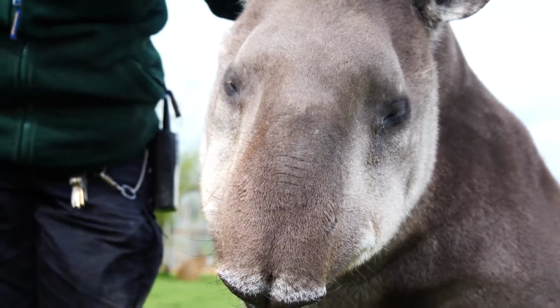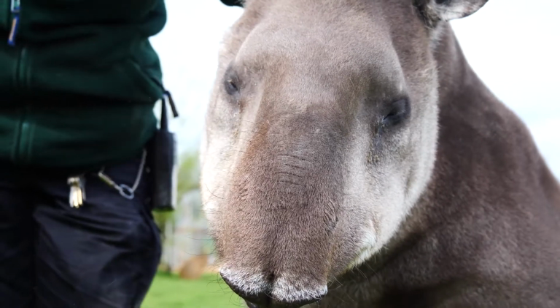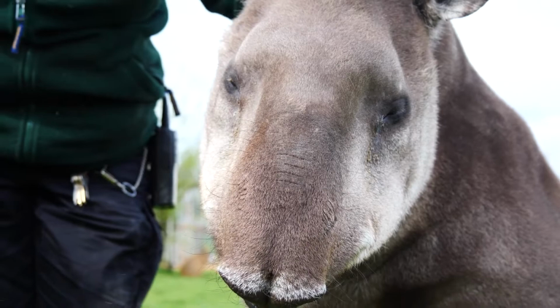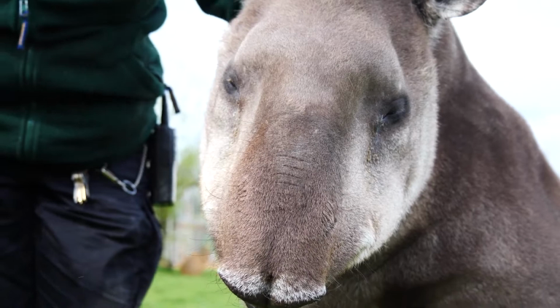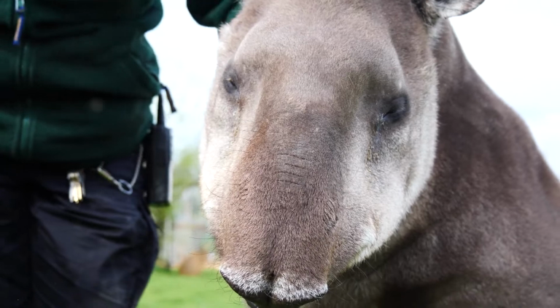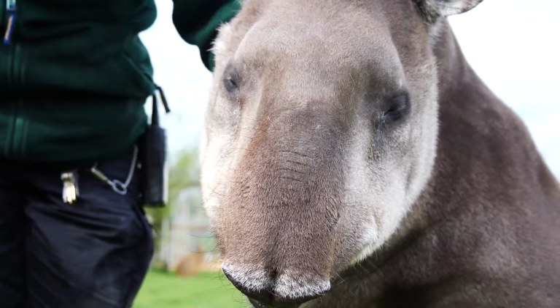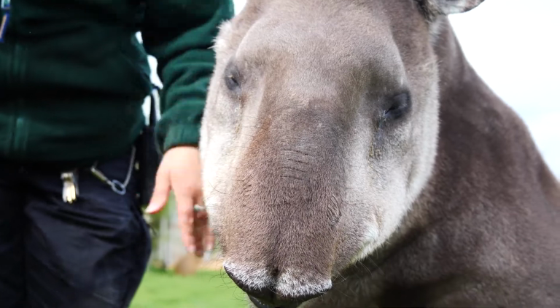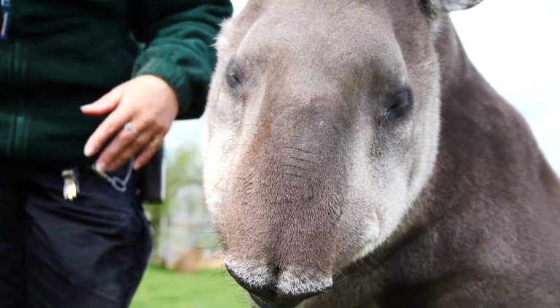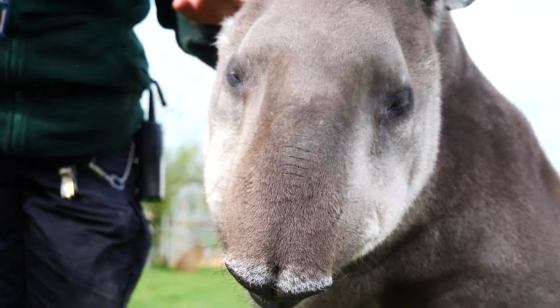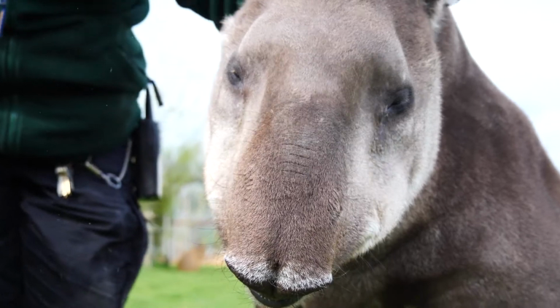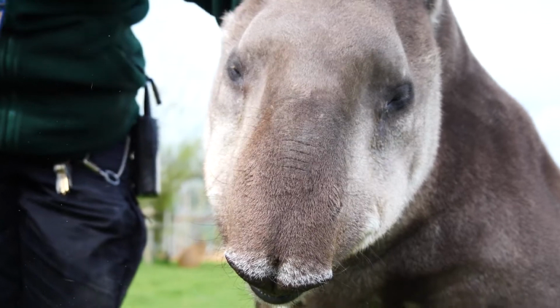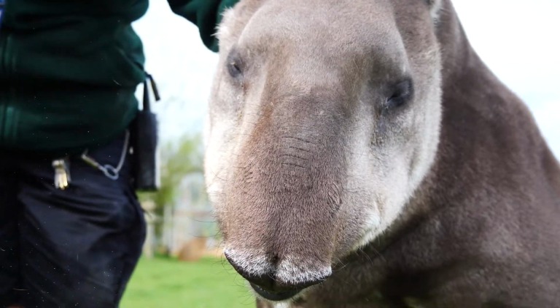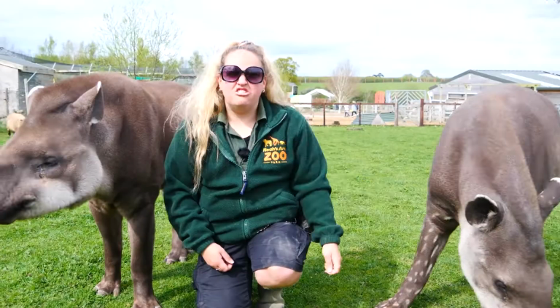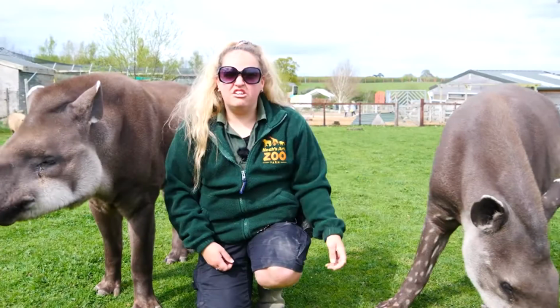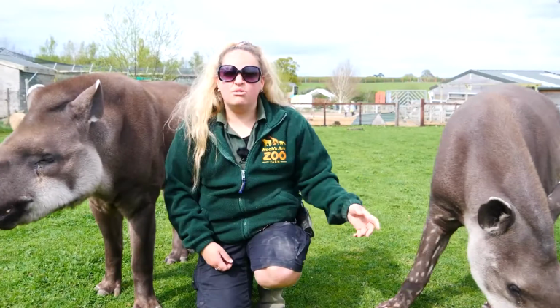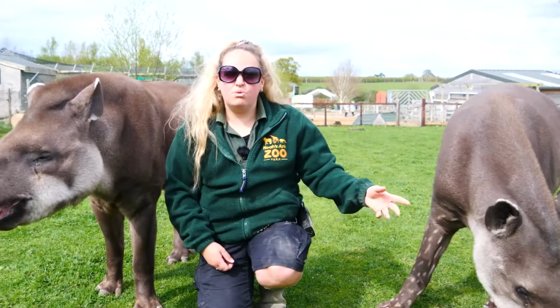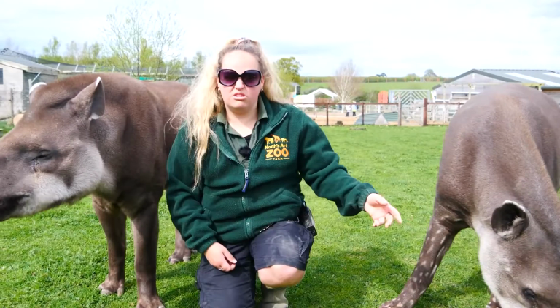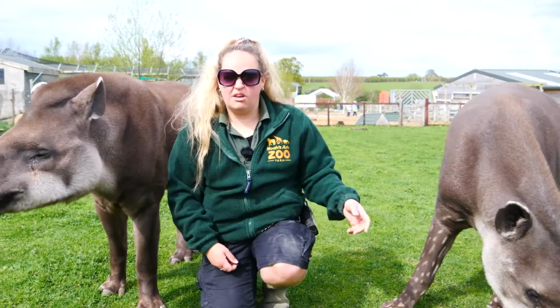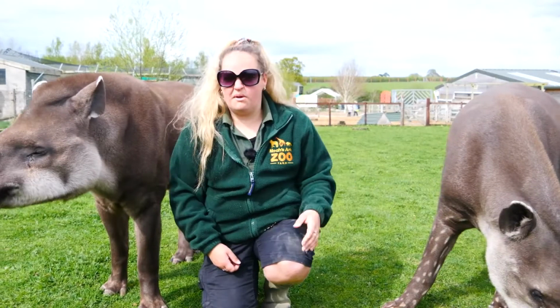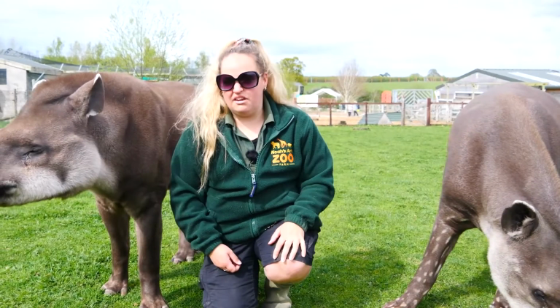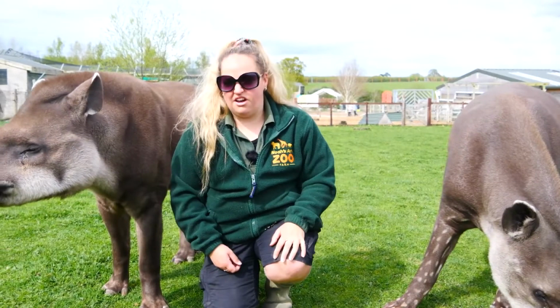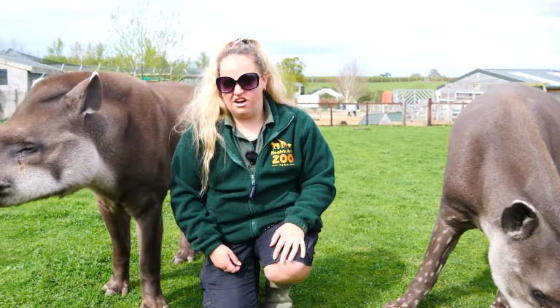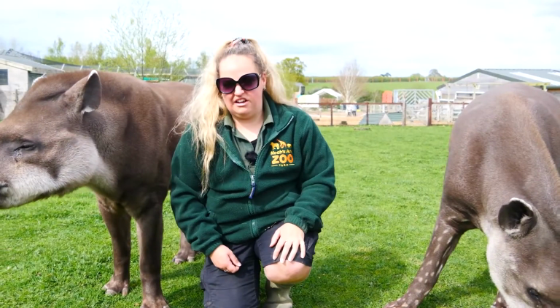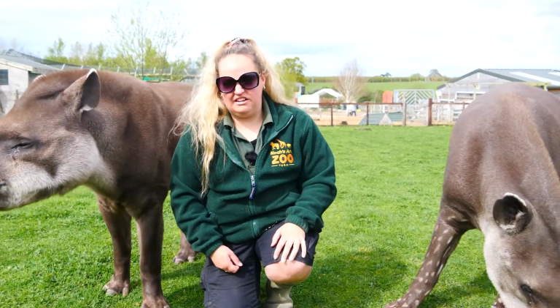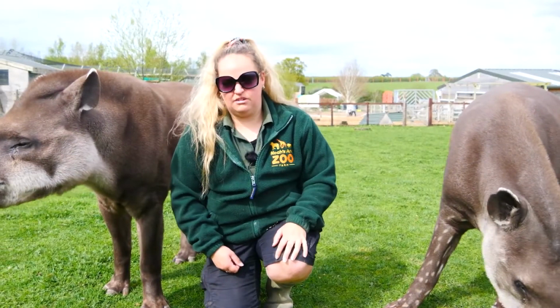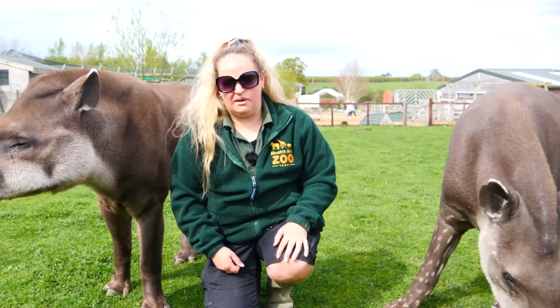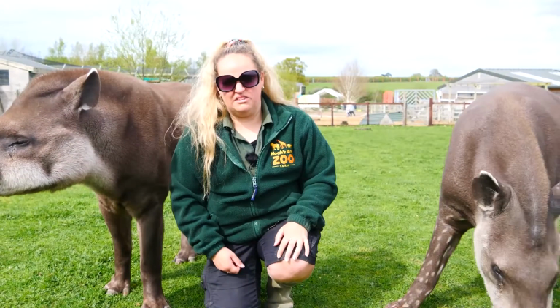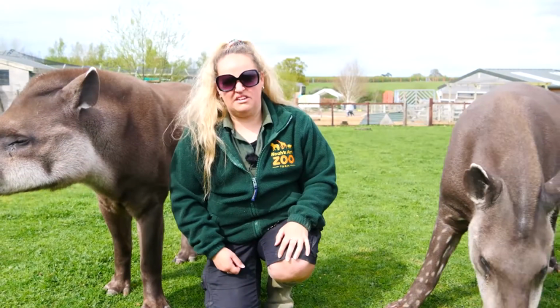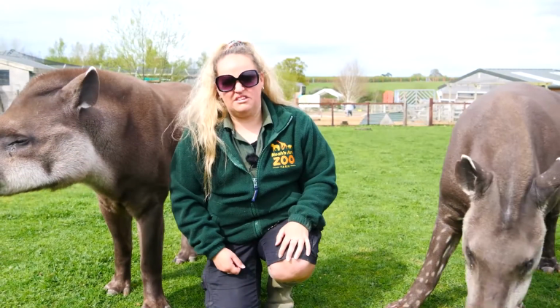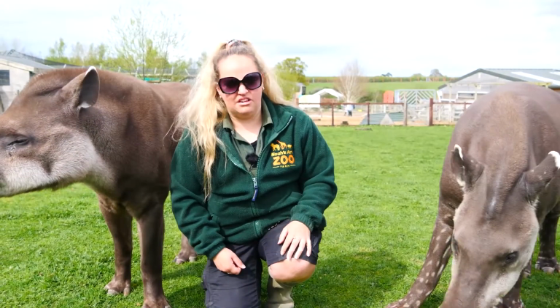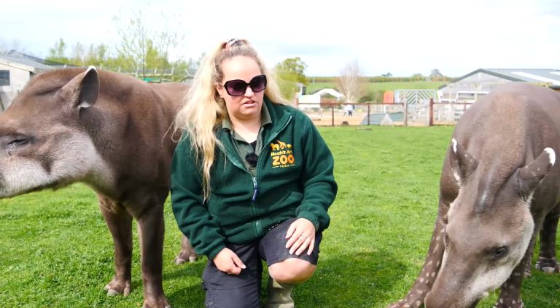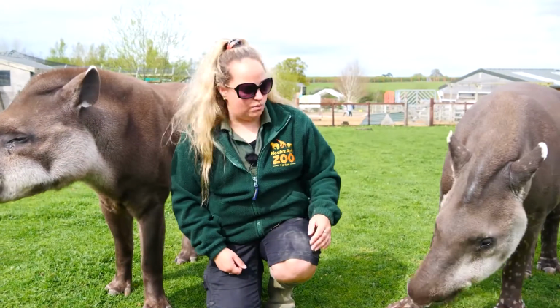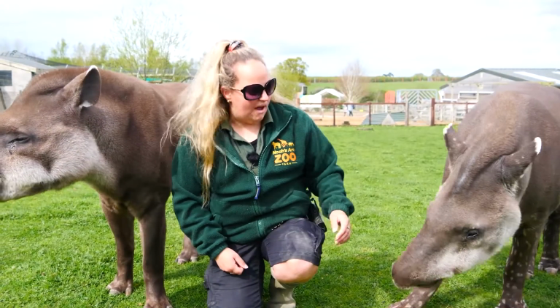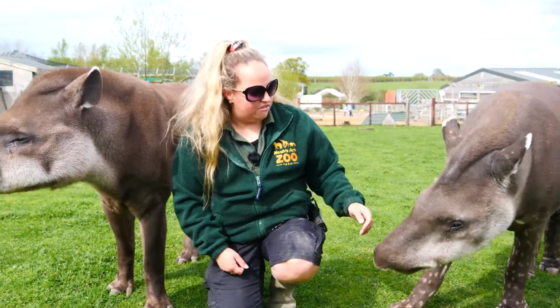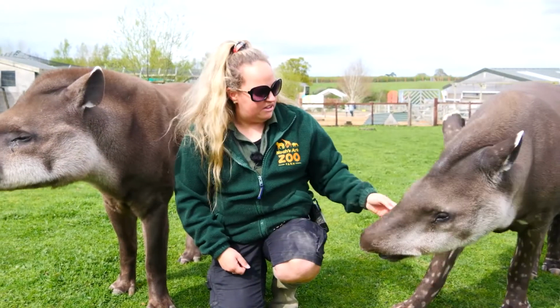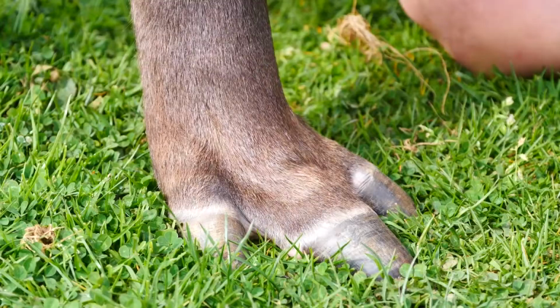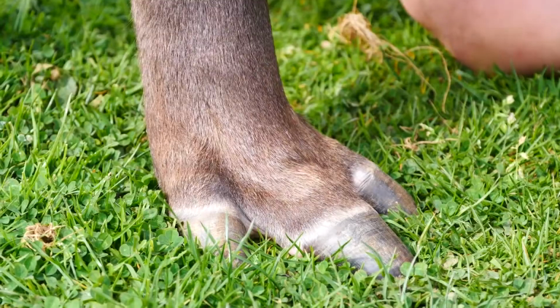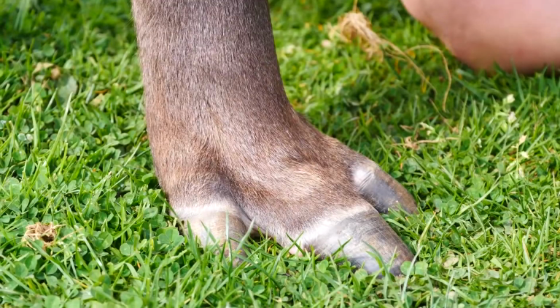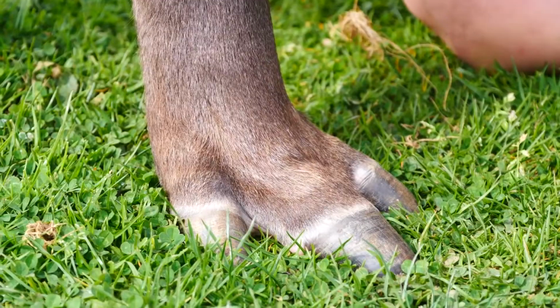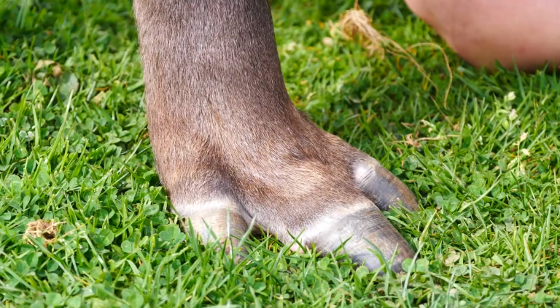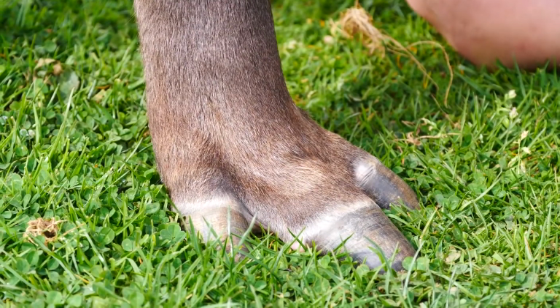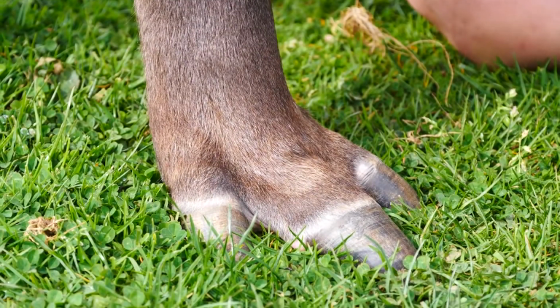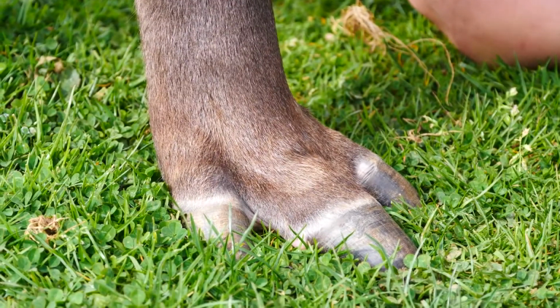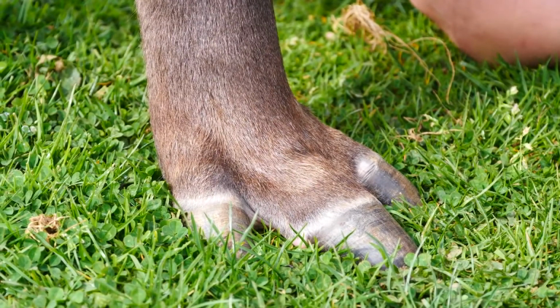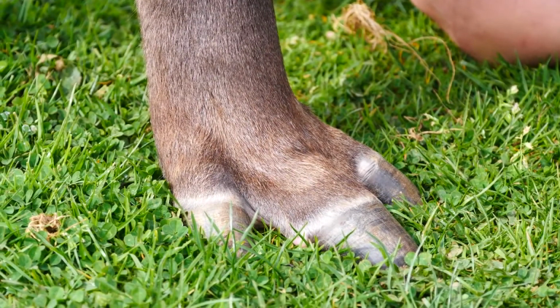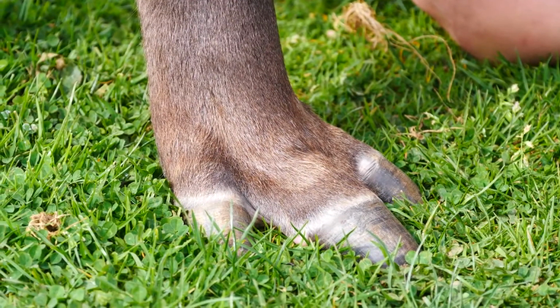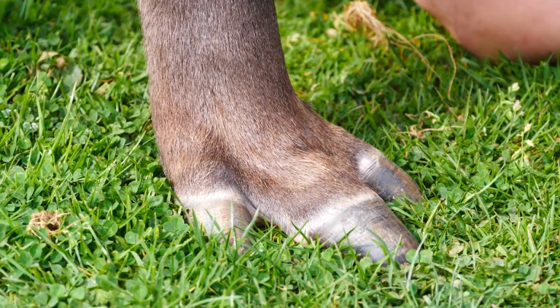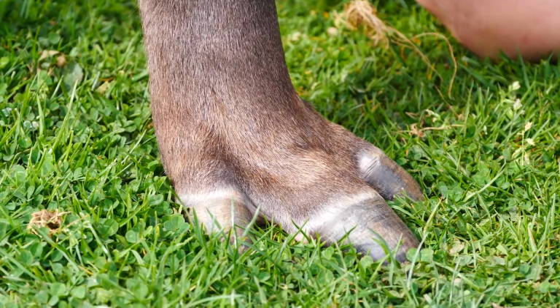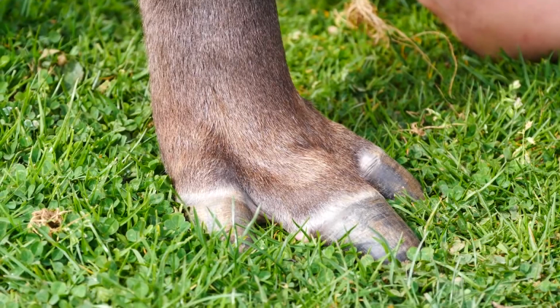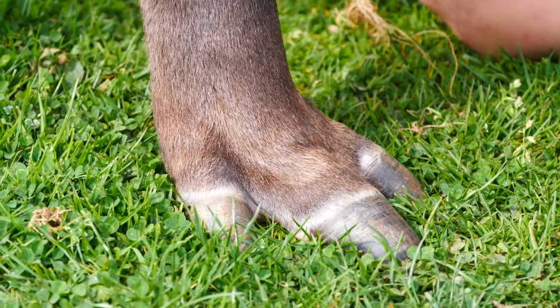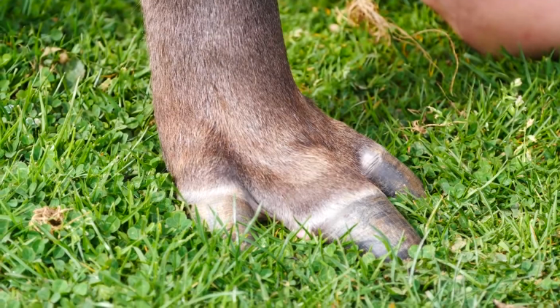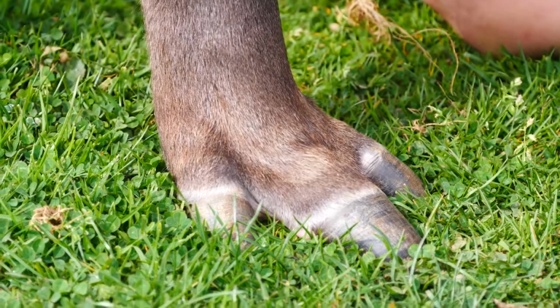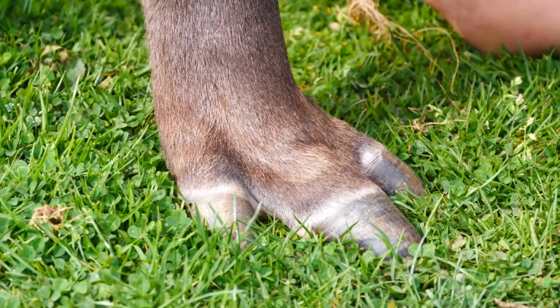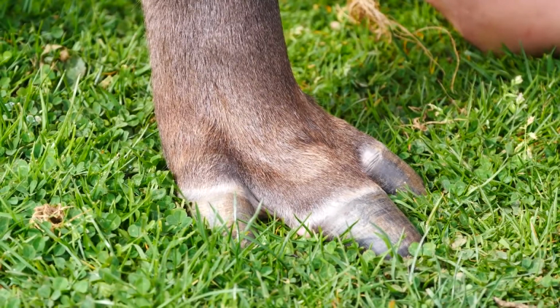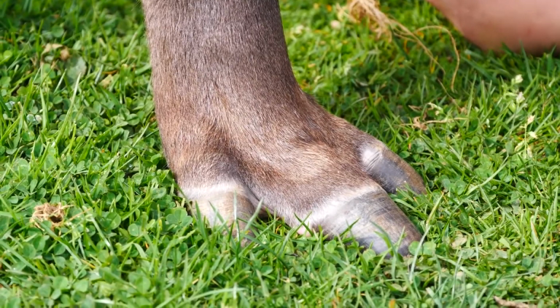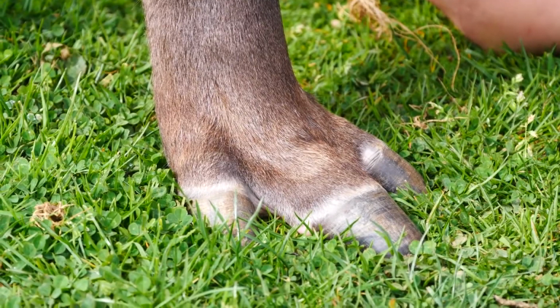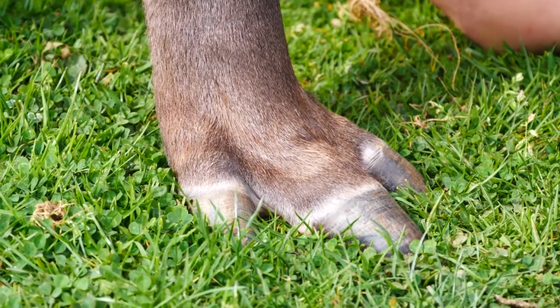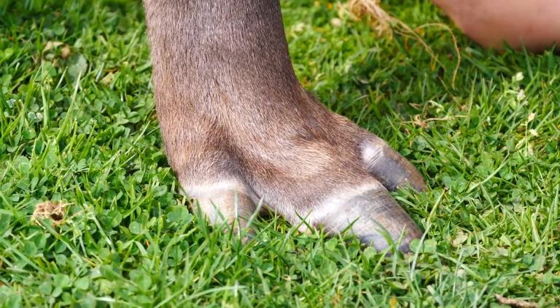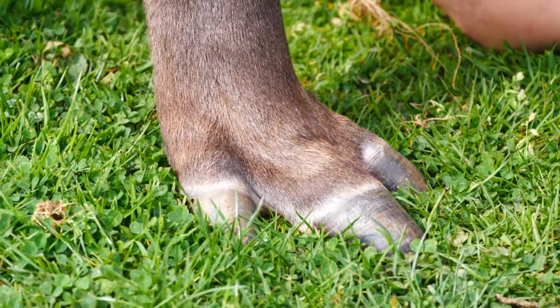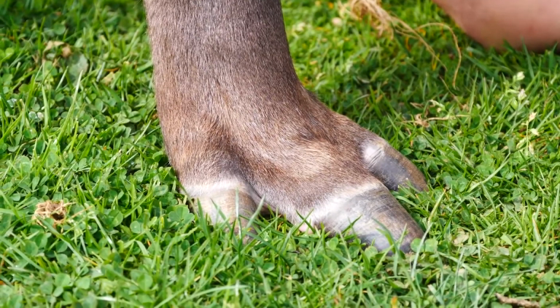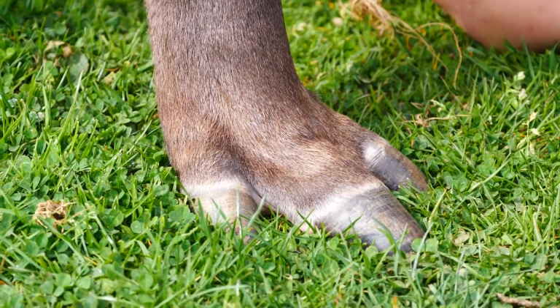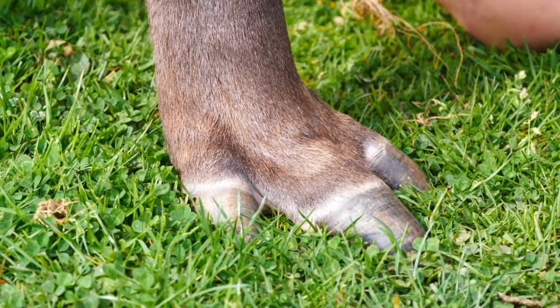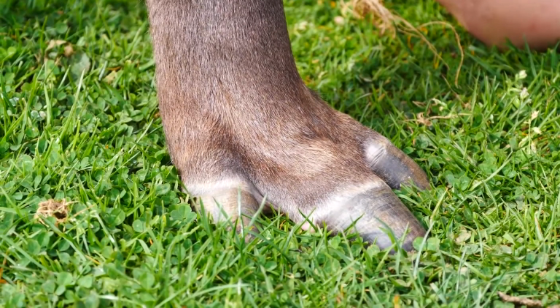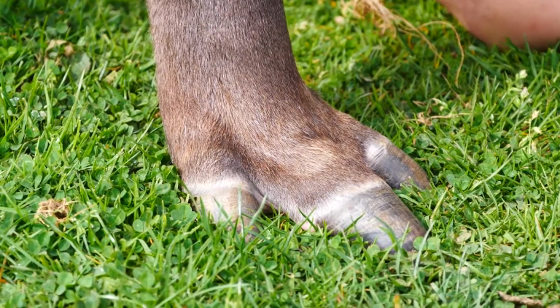And then we've got our lovely female here and this is Tara, and again she's also in her early 20s as well. Tapirs are classed as odd-toed ungulates, which